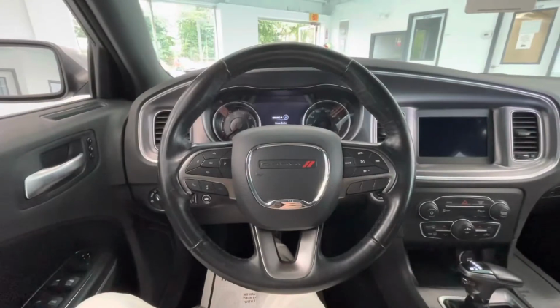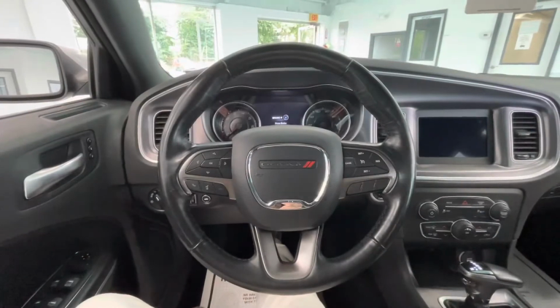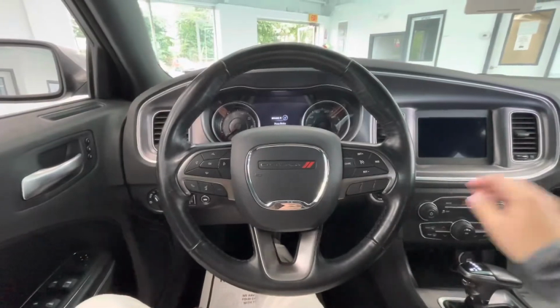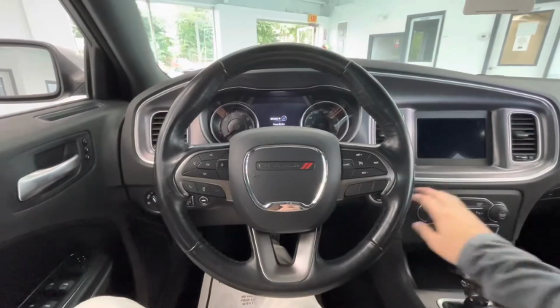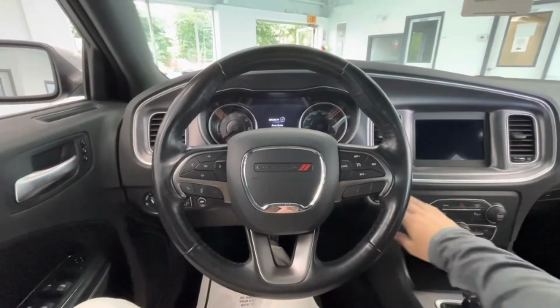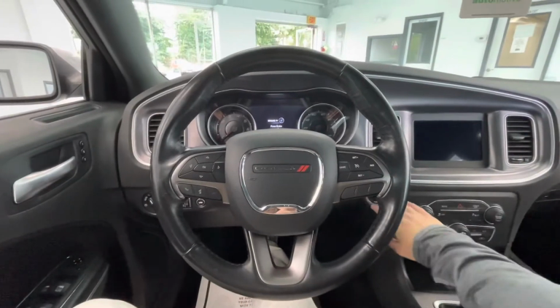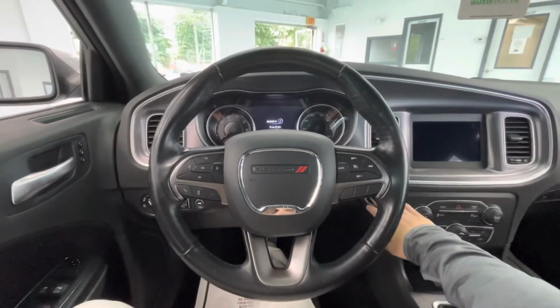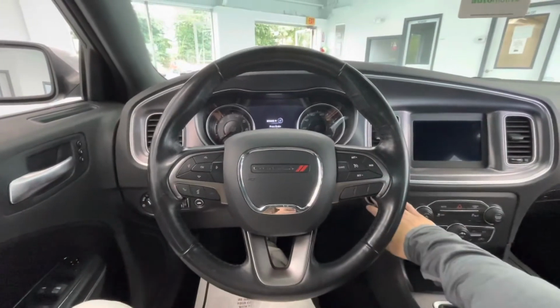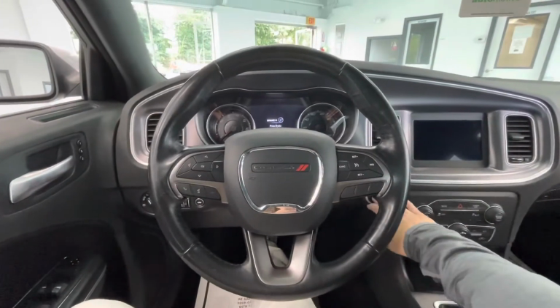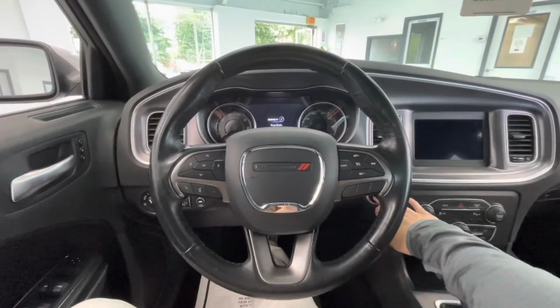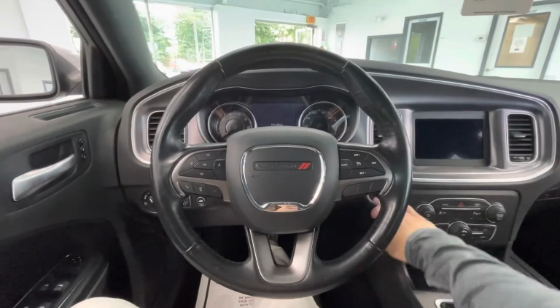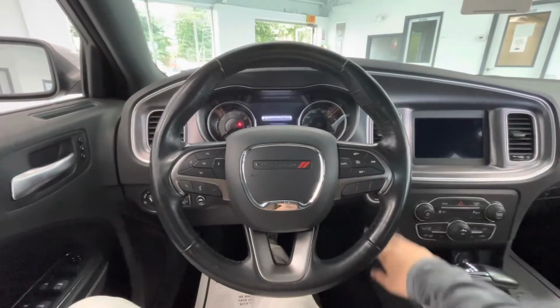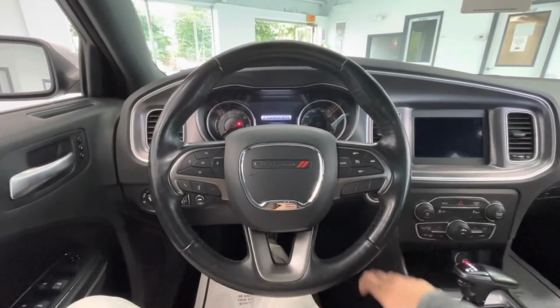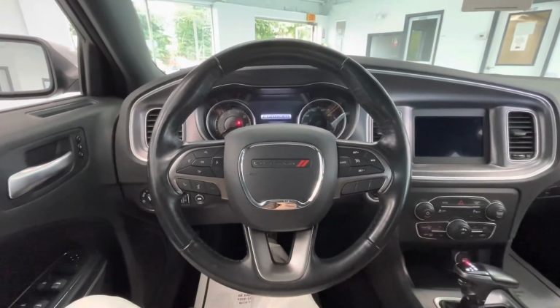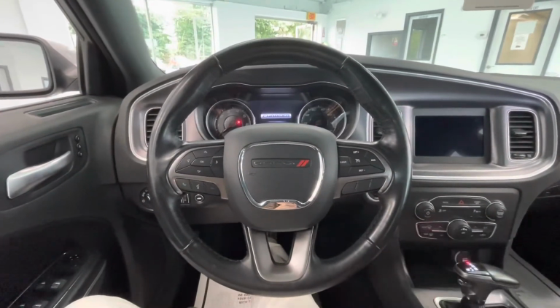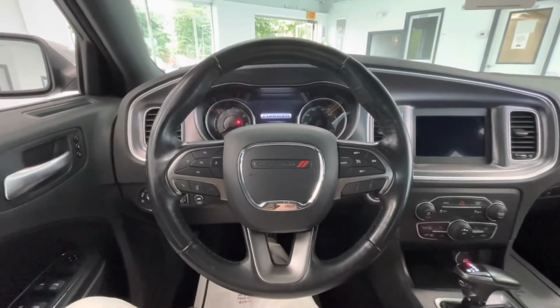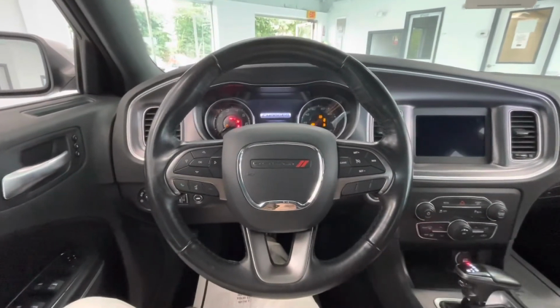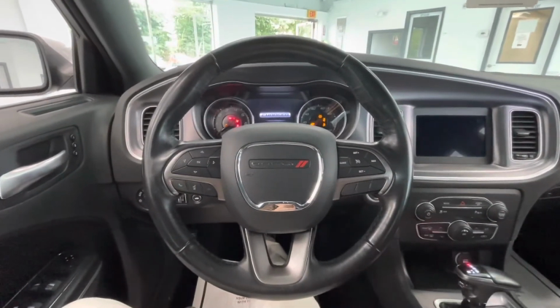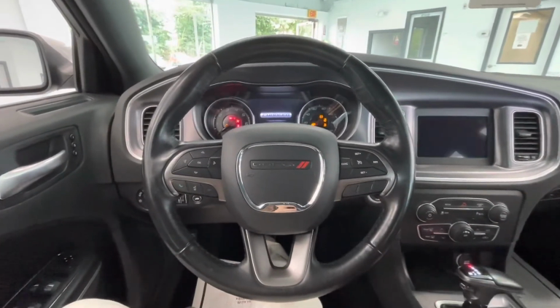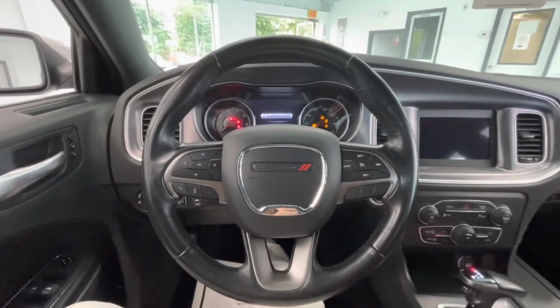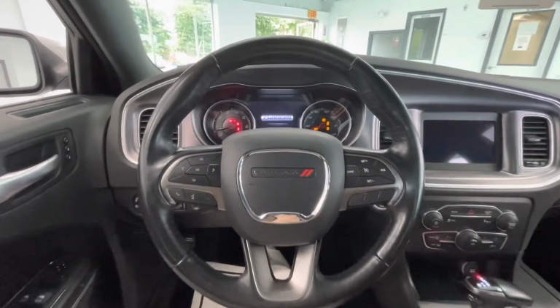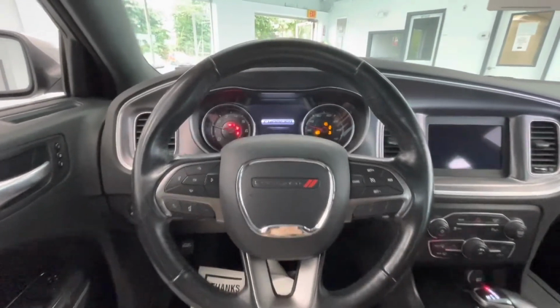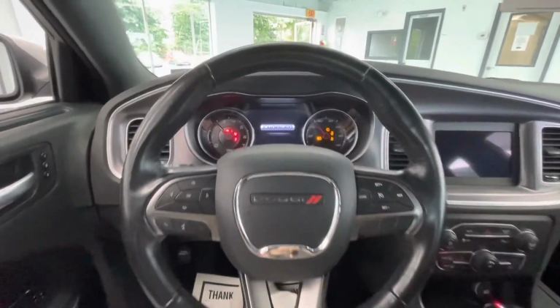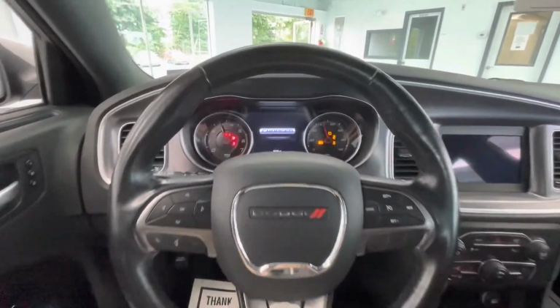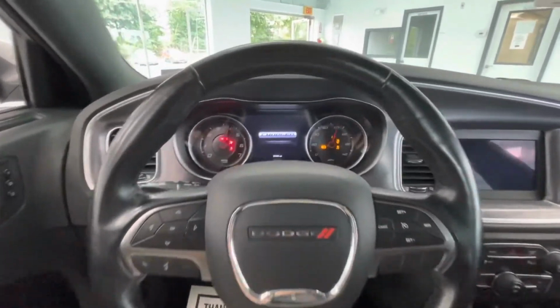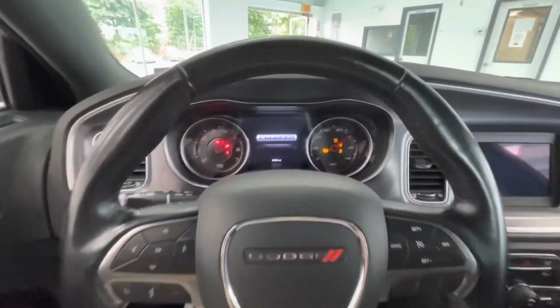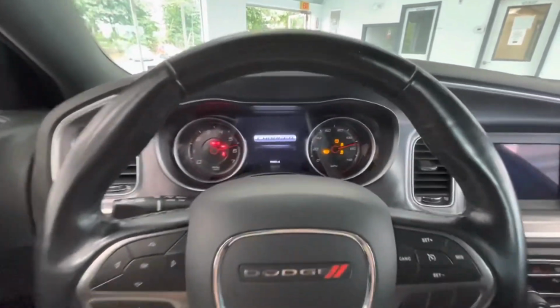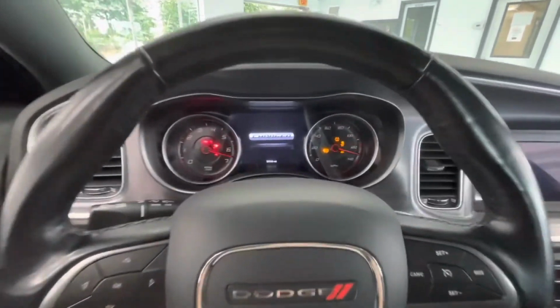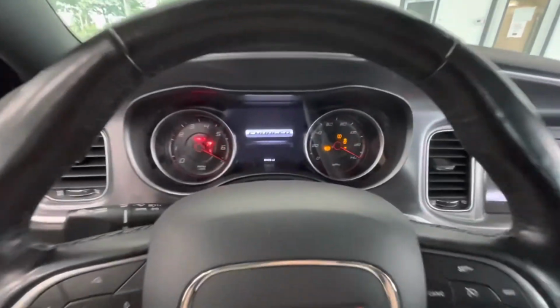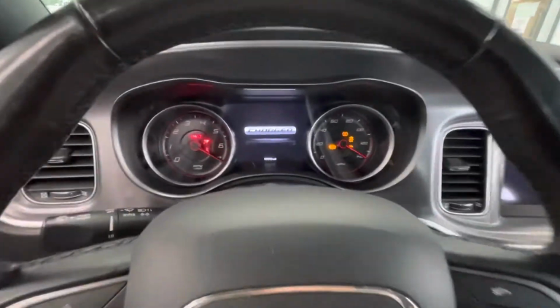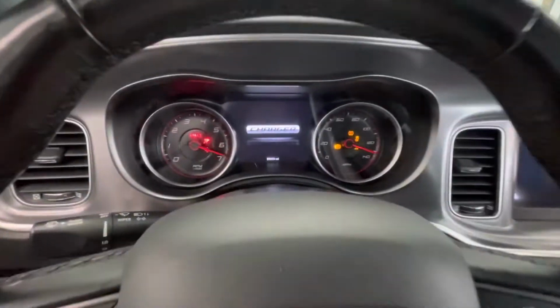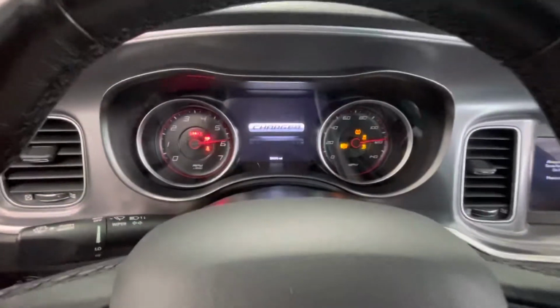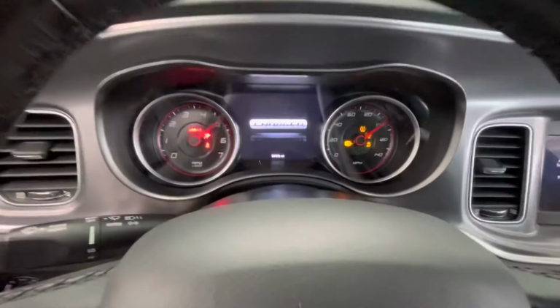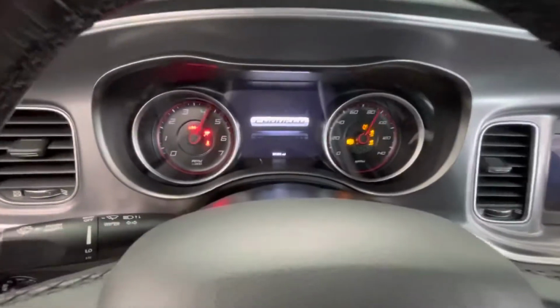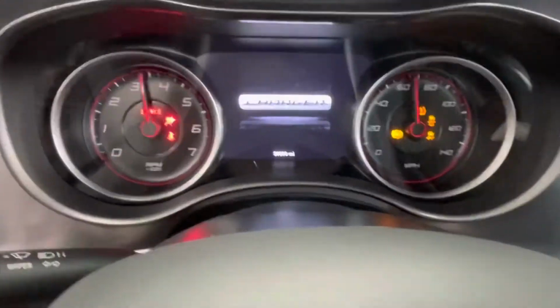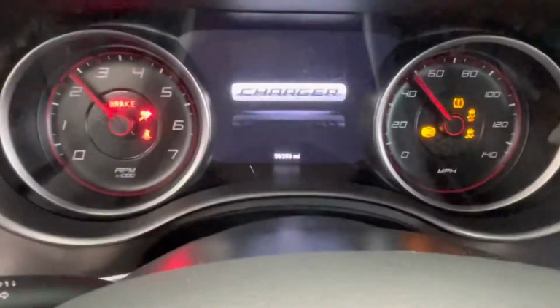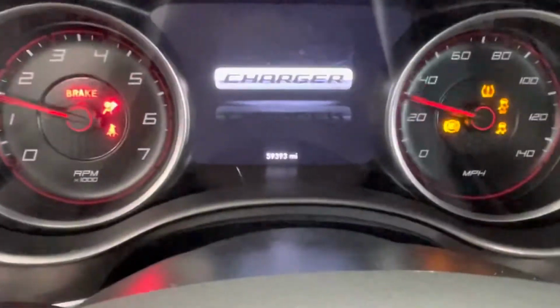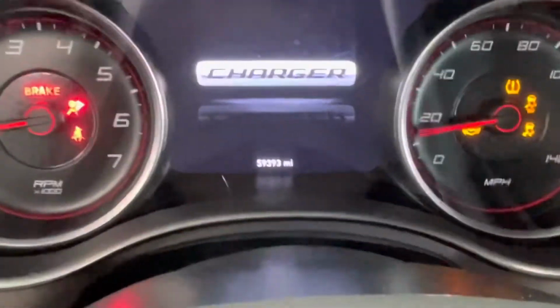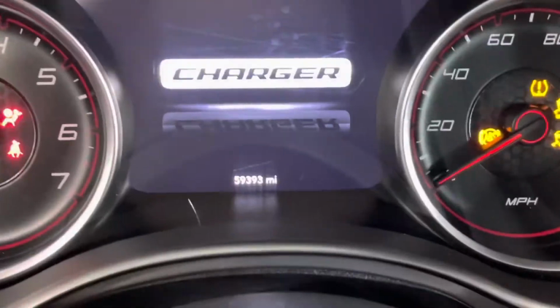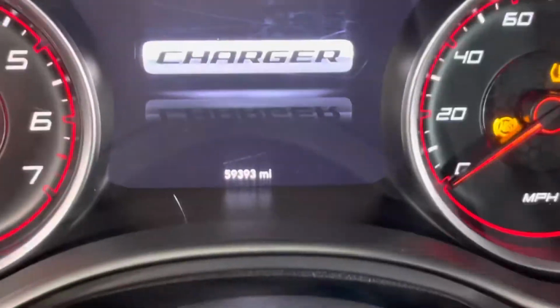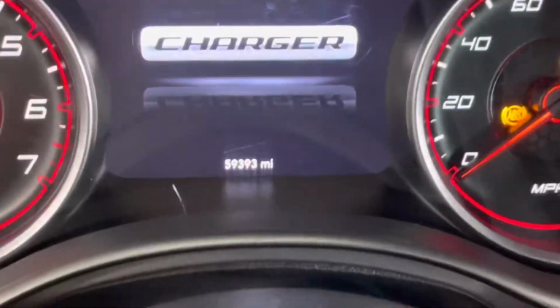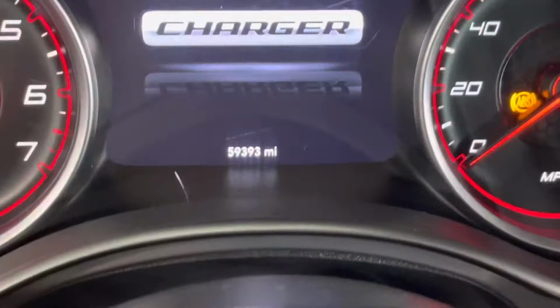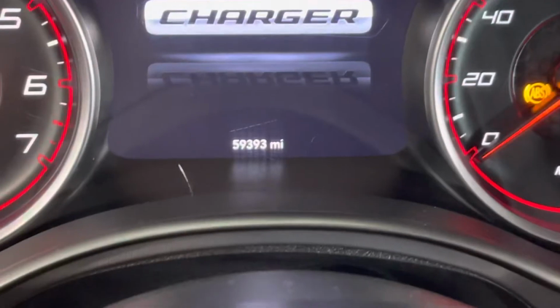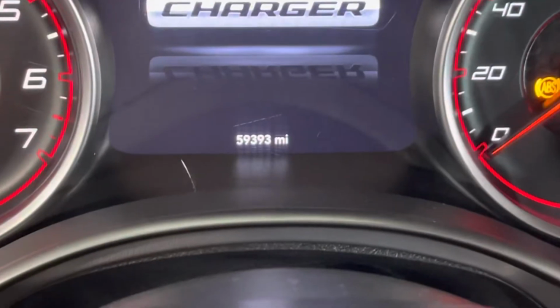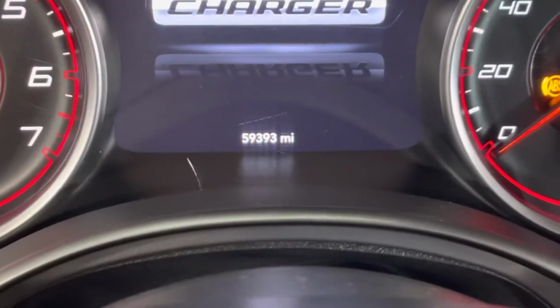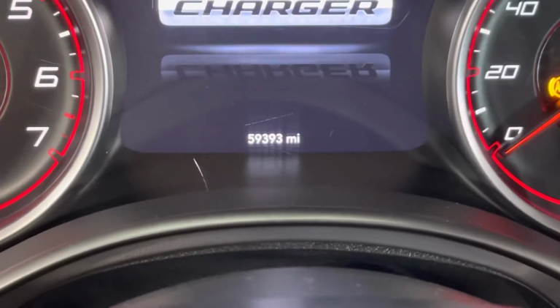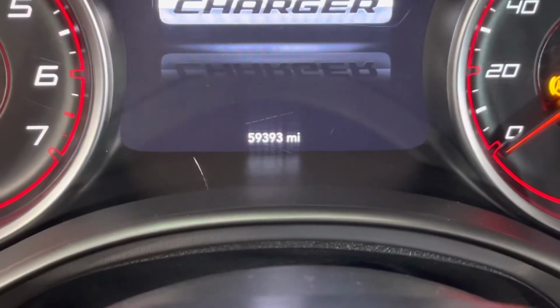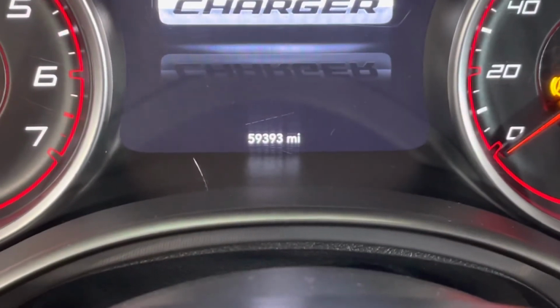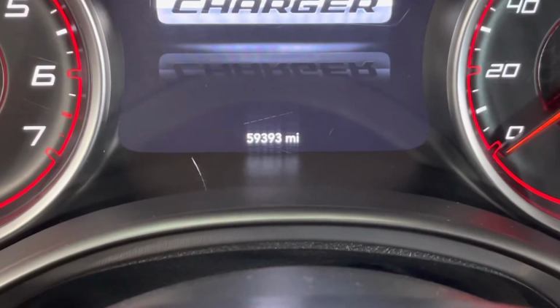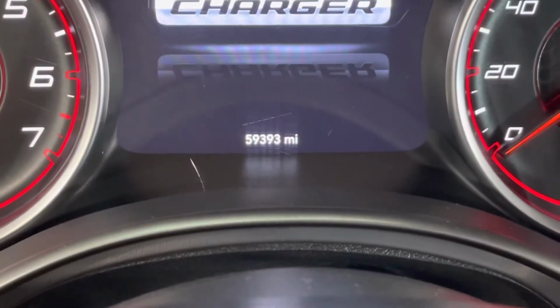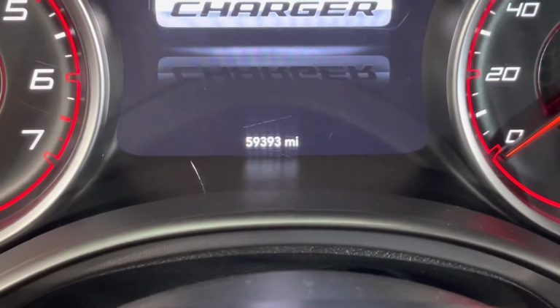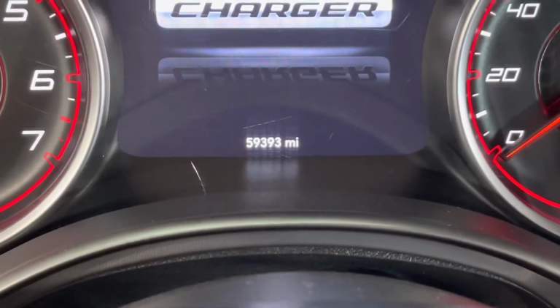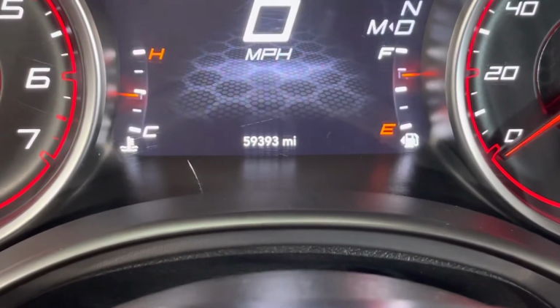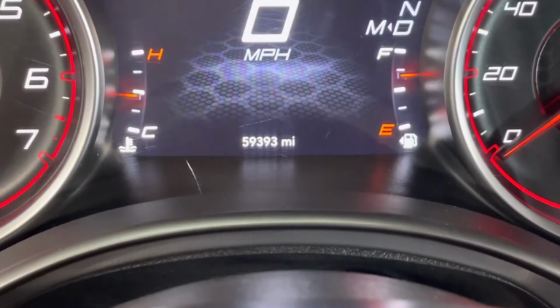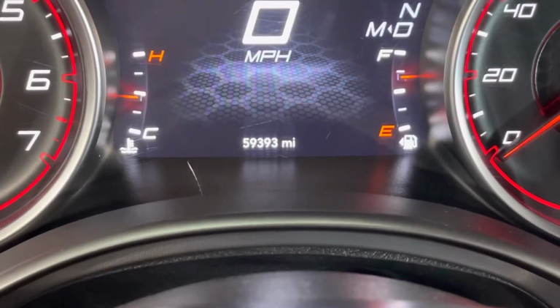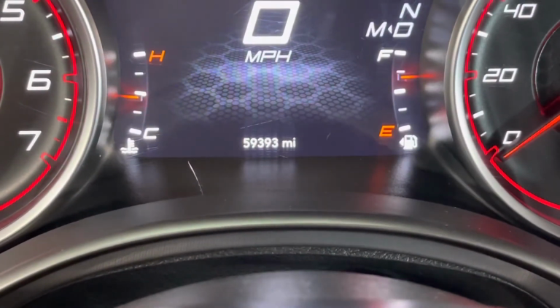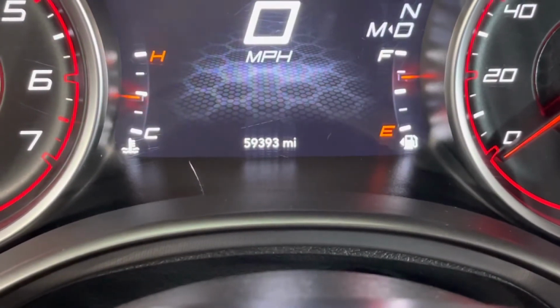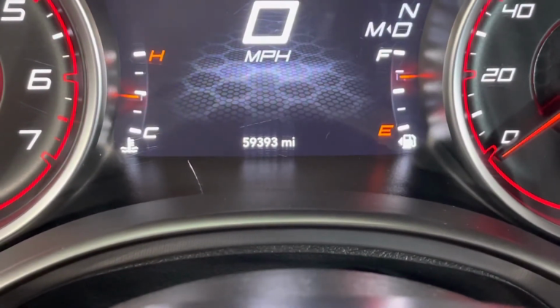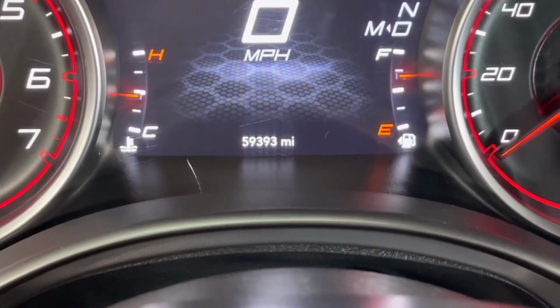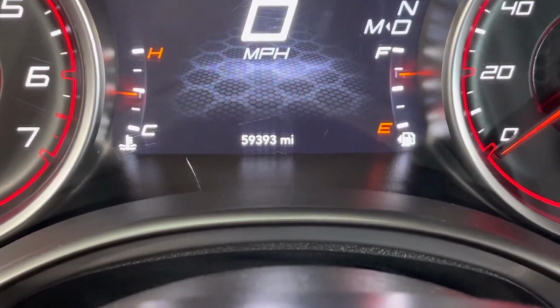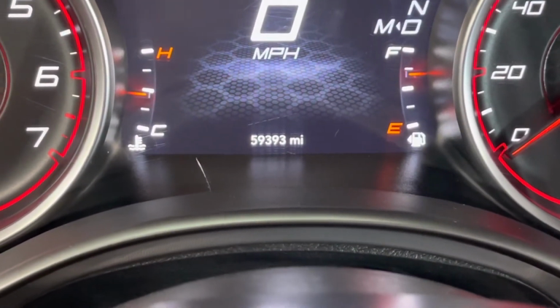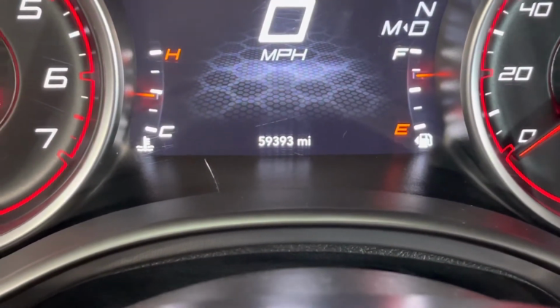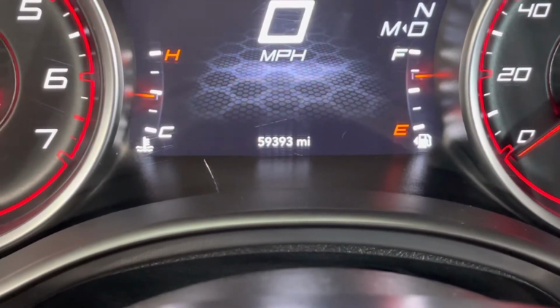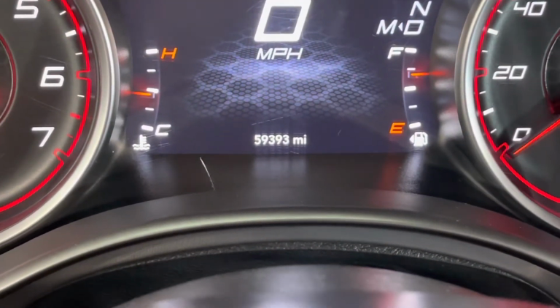Hopping on in, let's go ahead and start this vehicle up for y'all. You will notice that this vehicle comes with just over 59,000 miles on it.